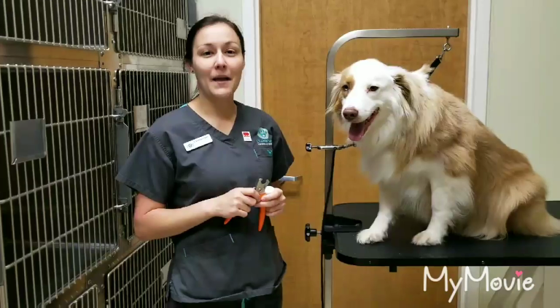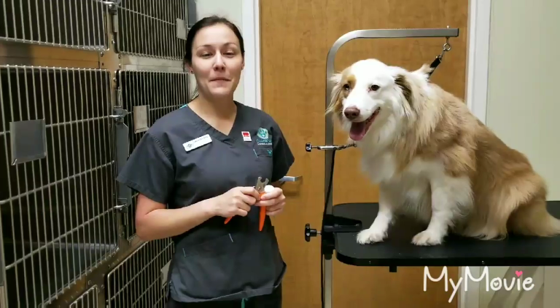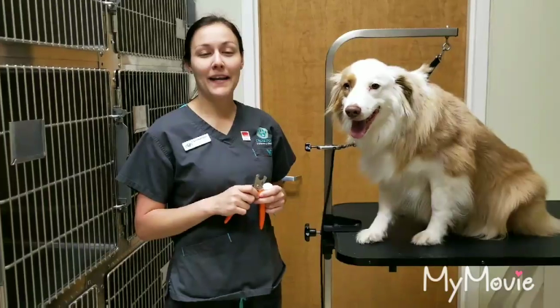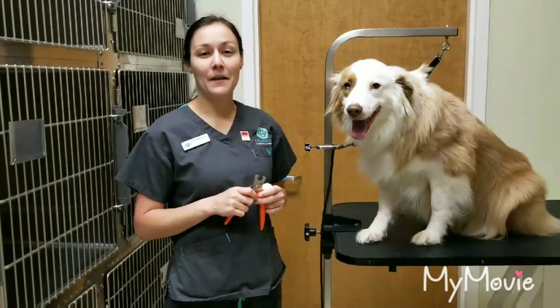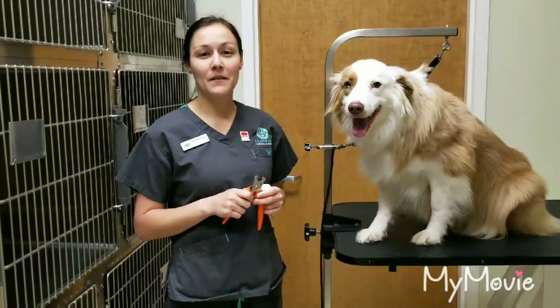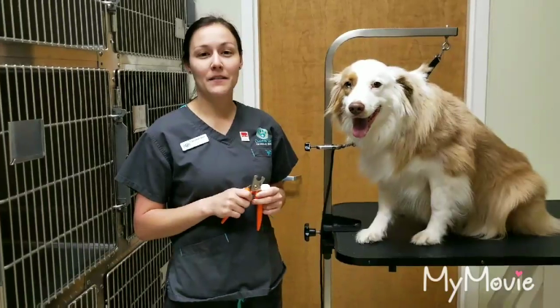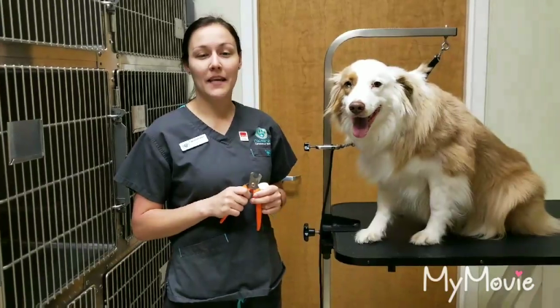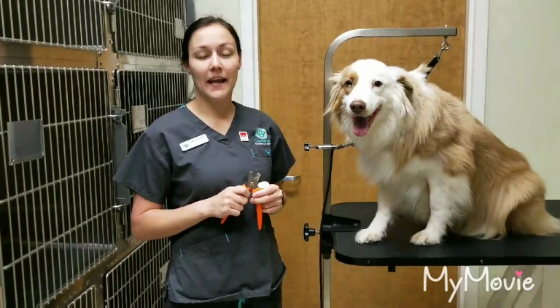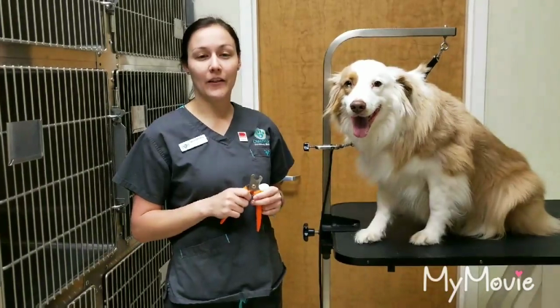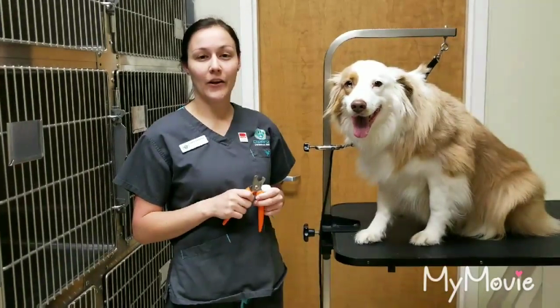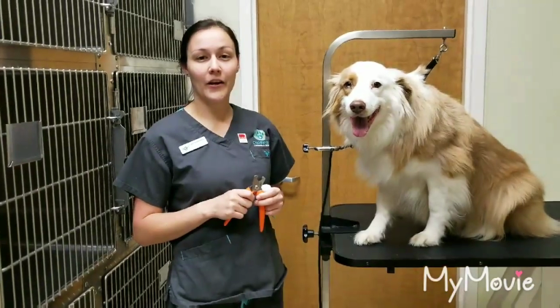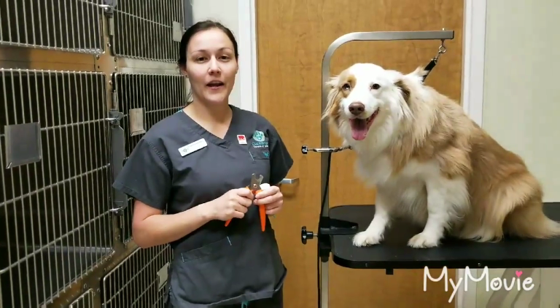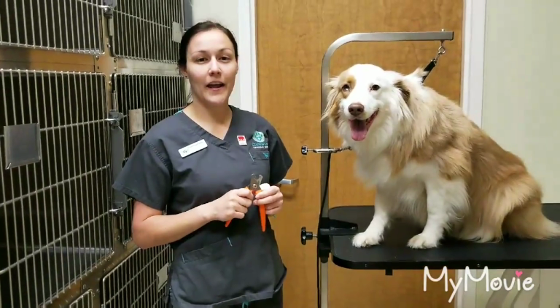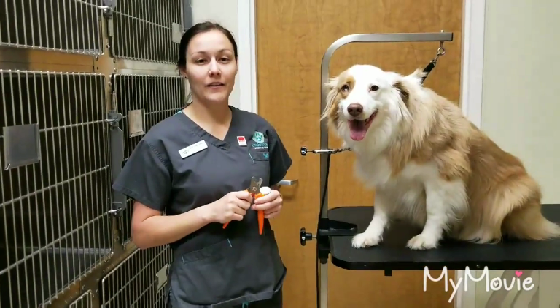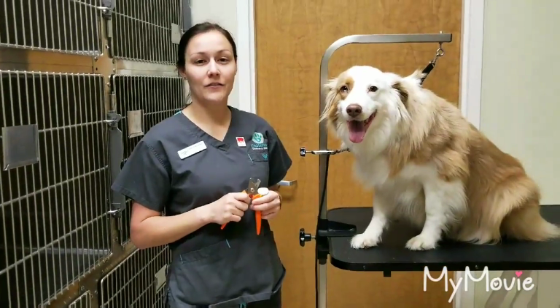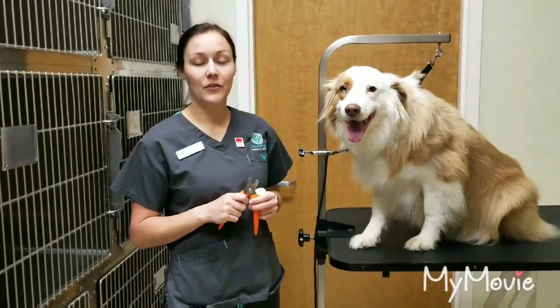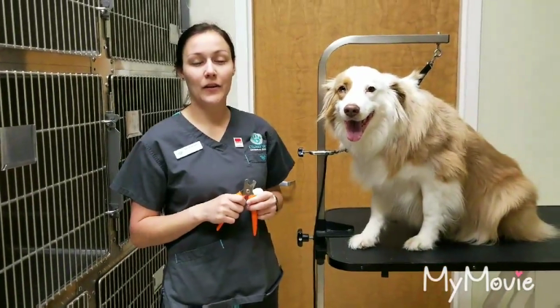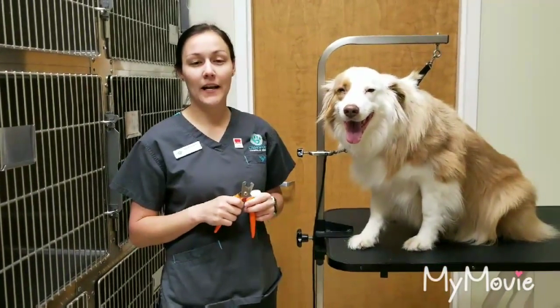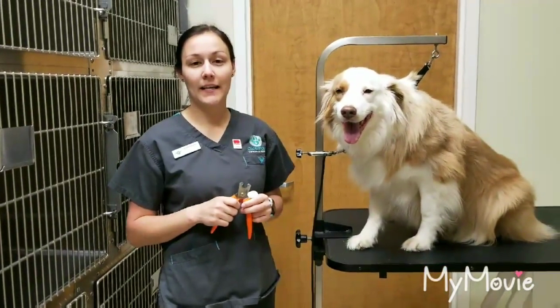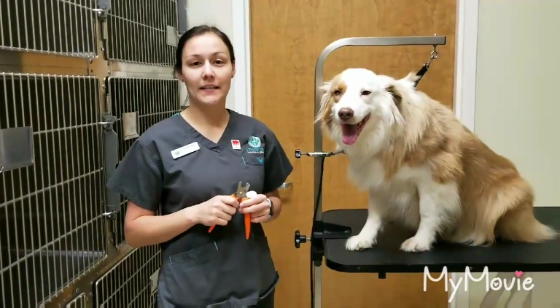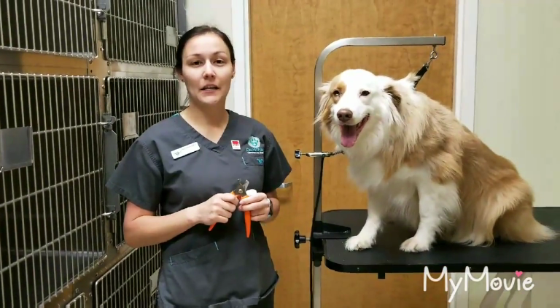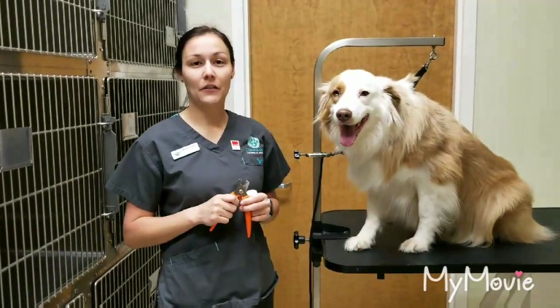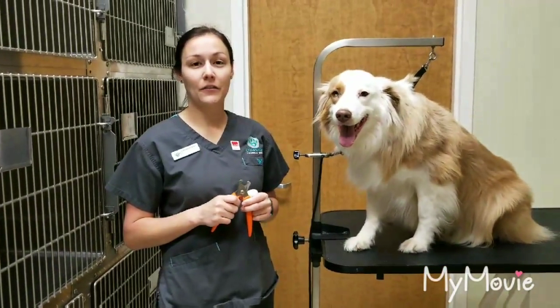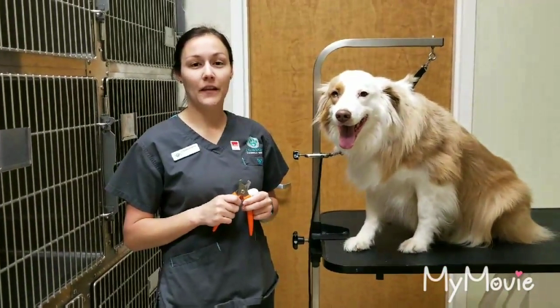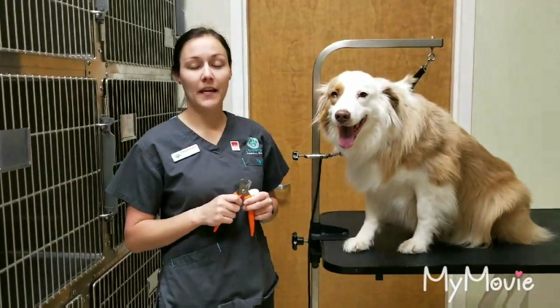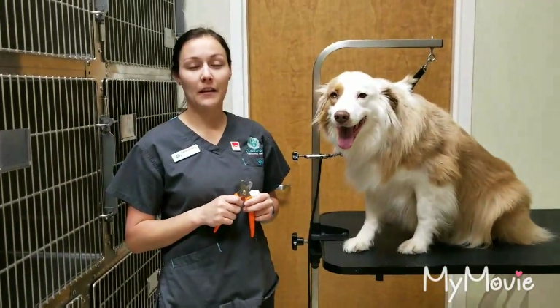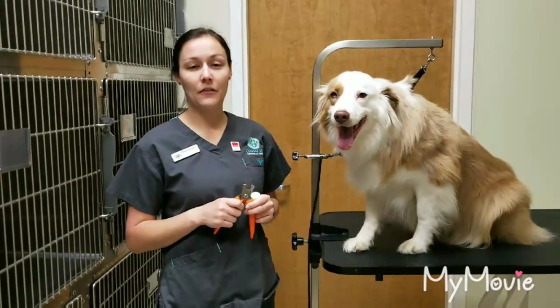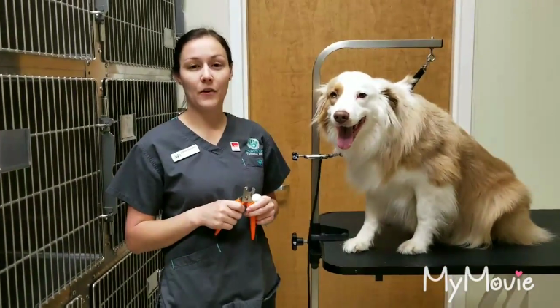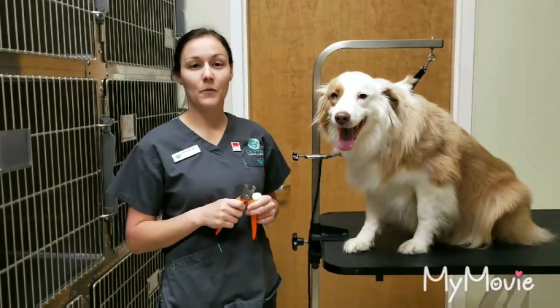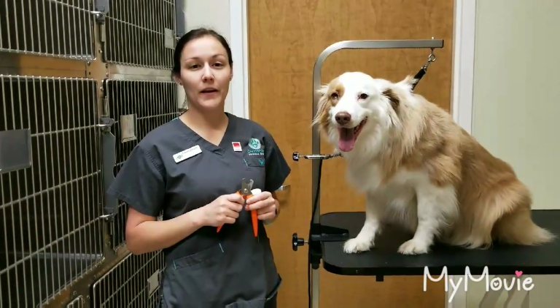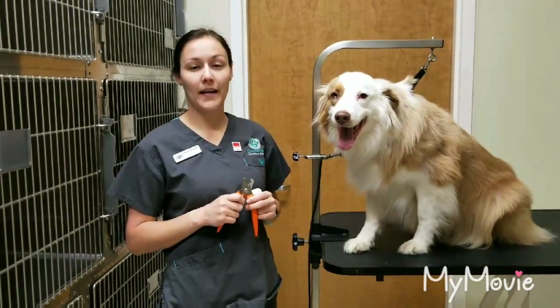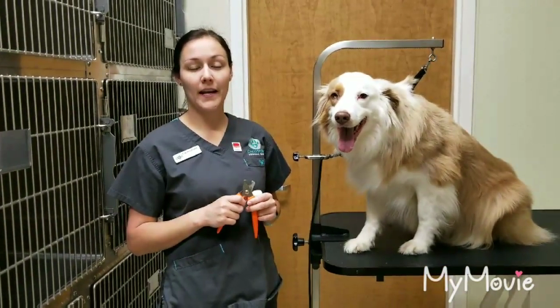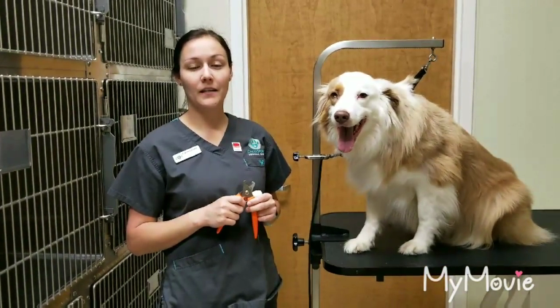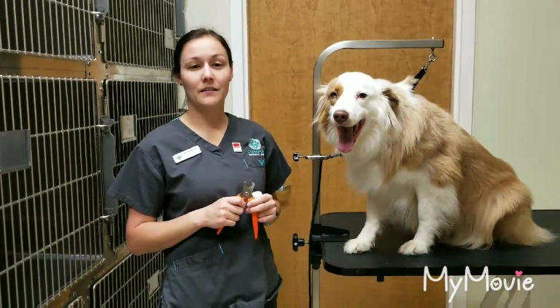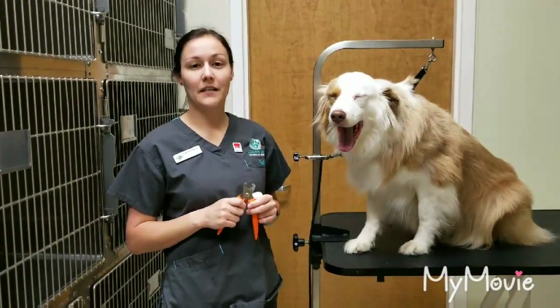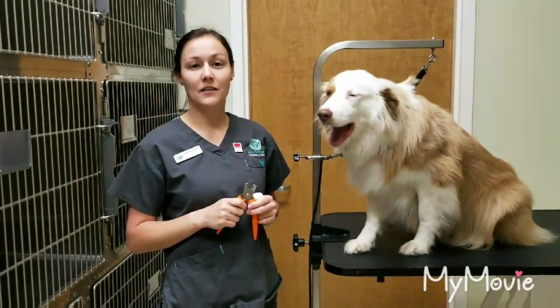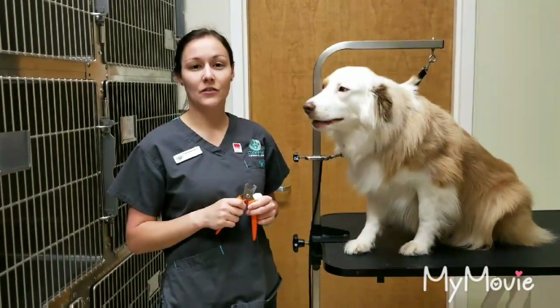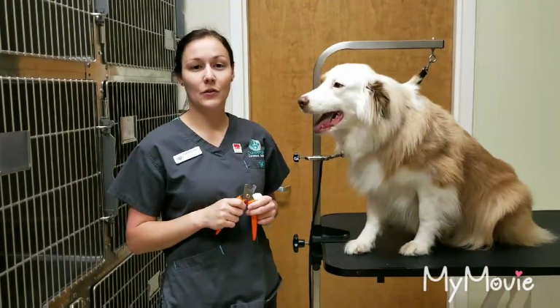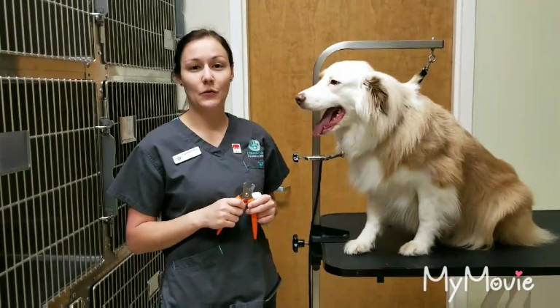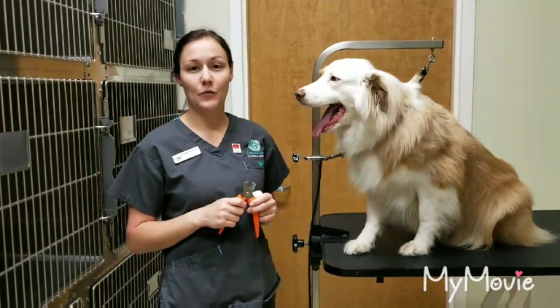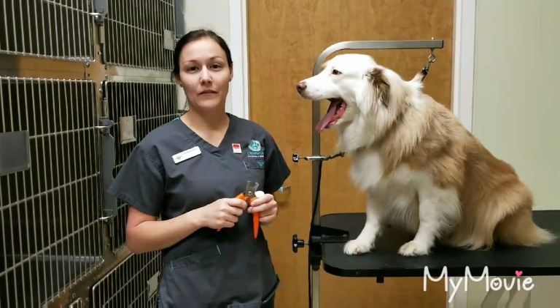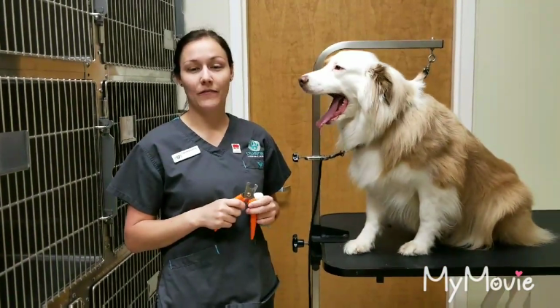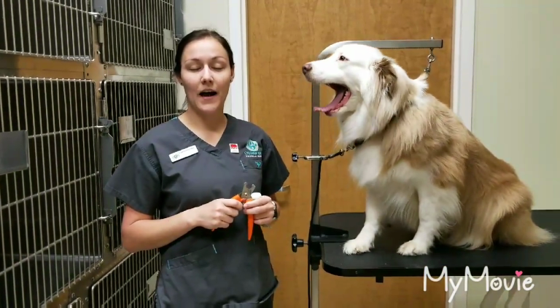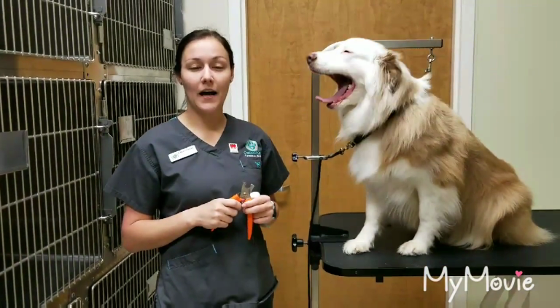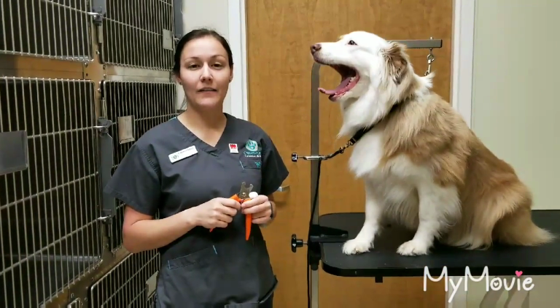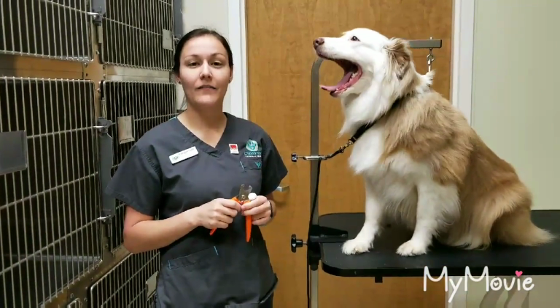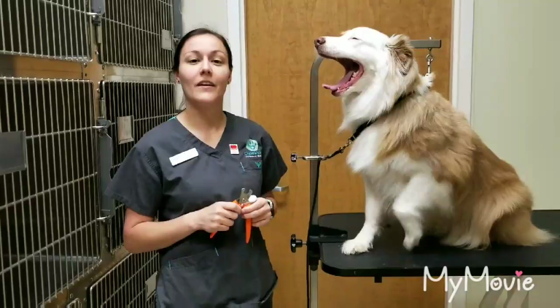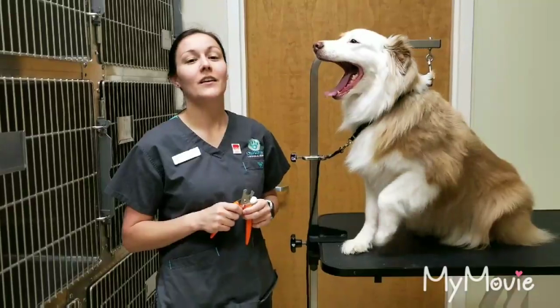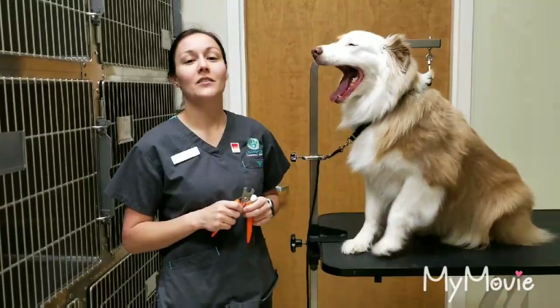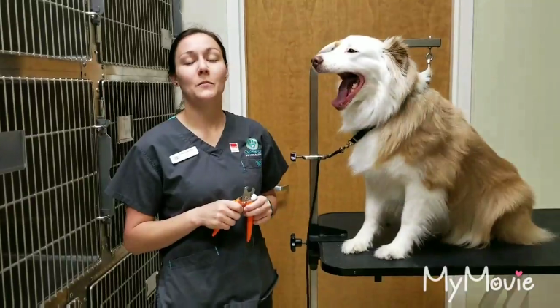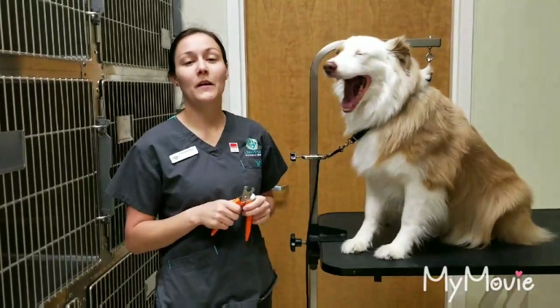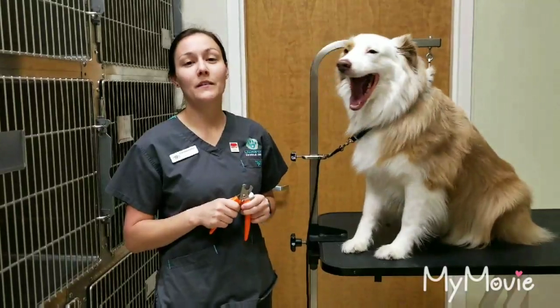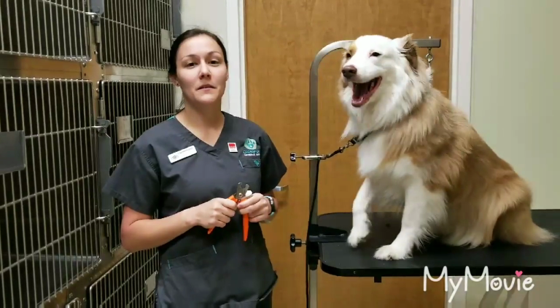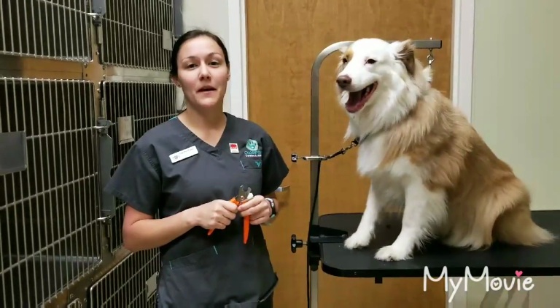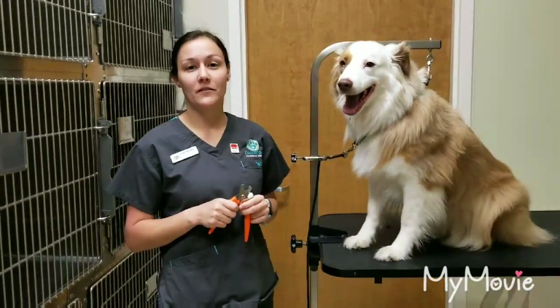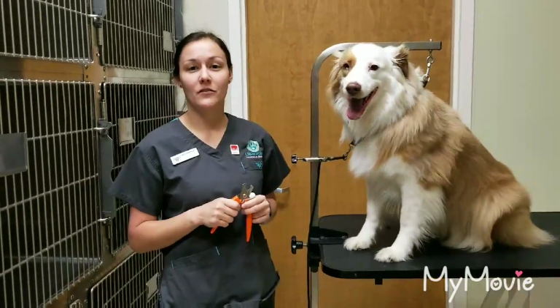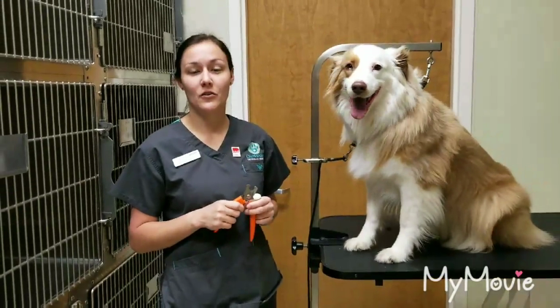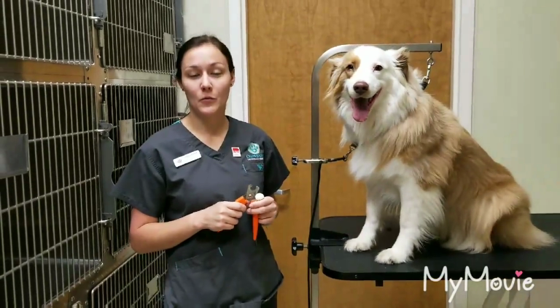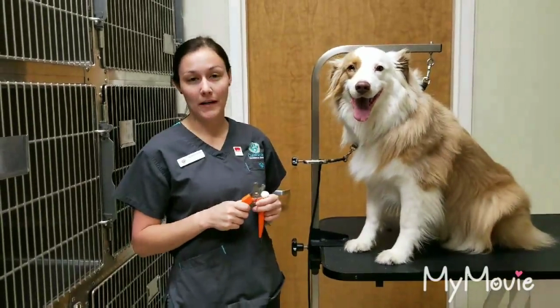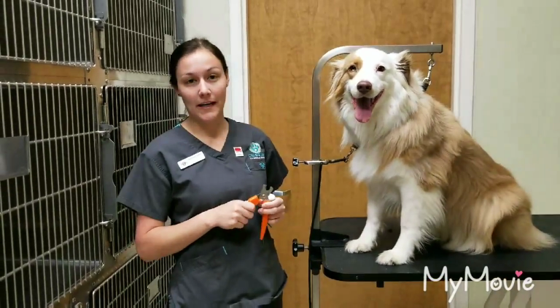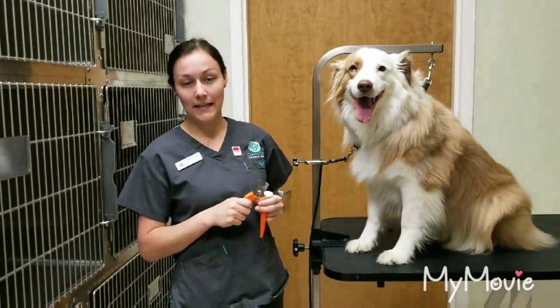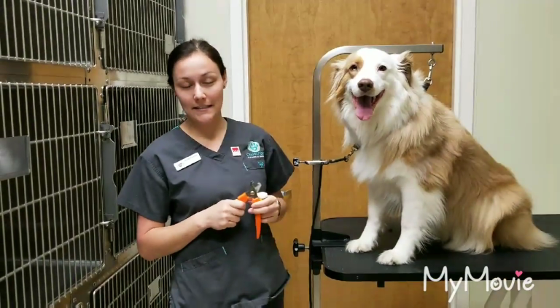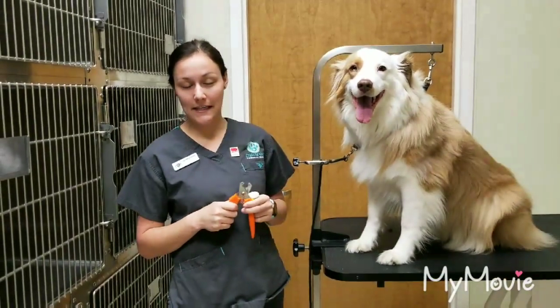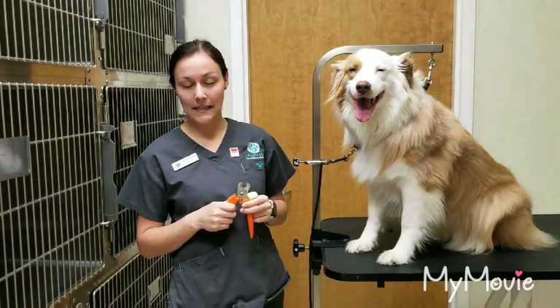Hi, my name is Taylor, student ID E3186235, spring semester 2018.